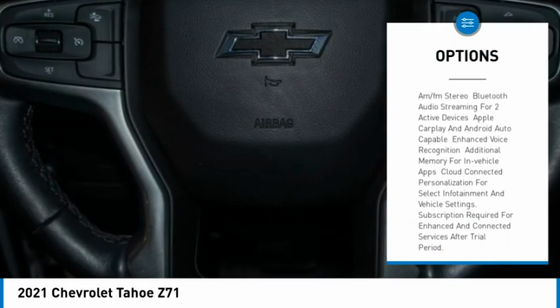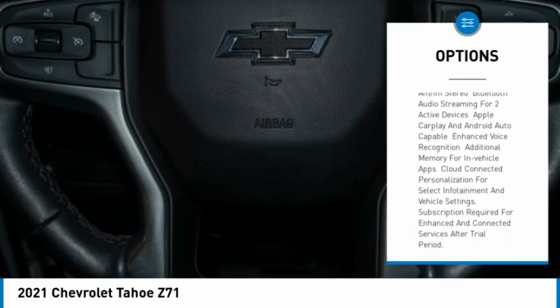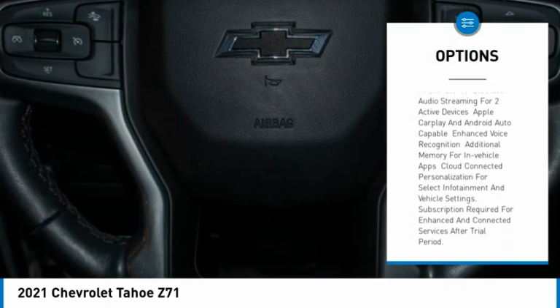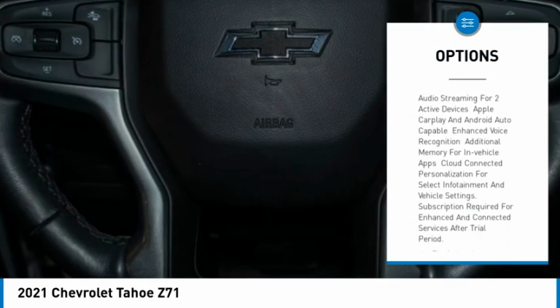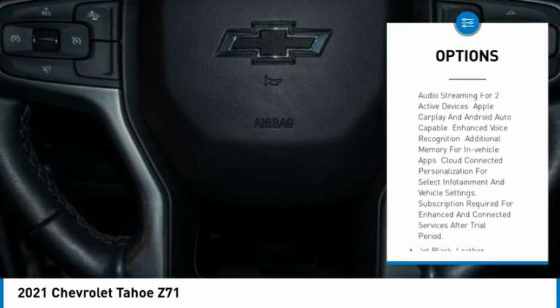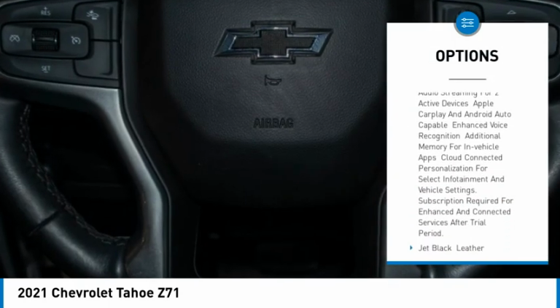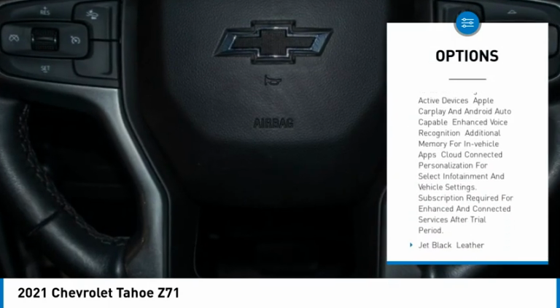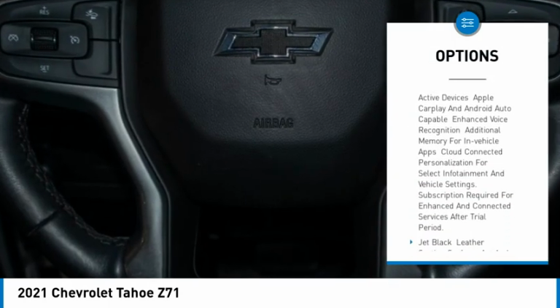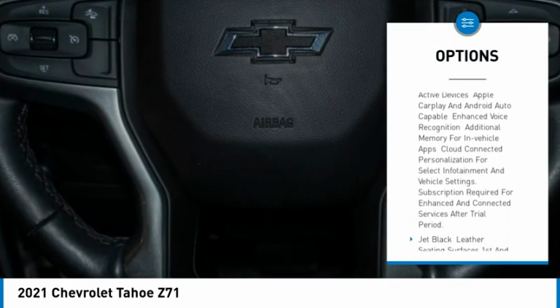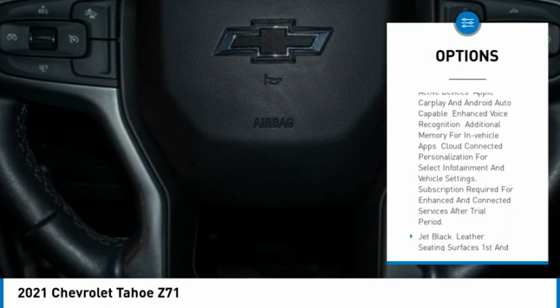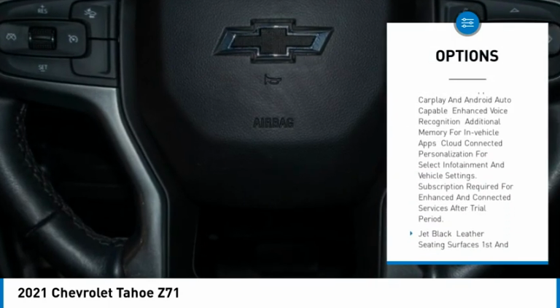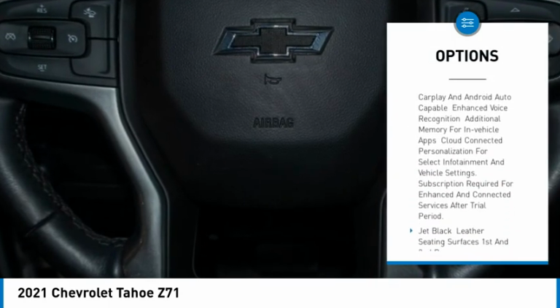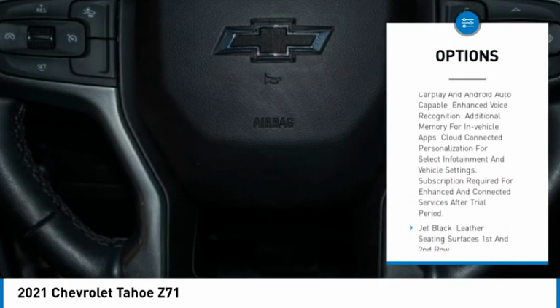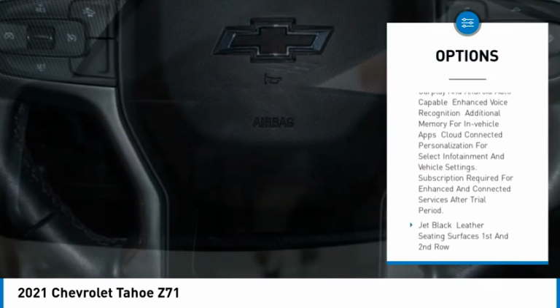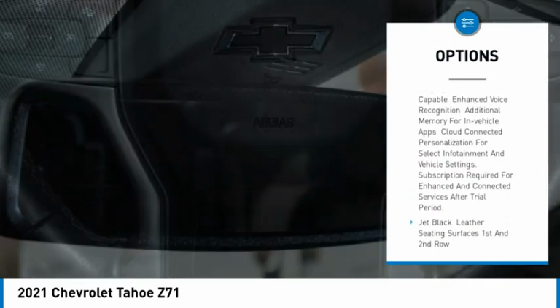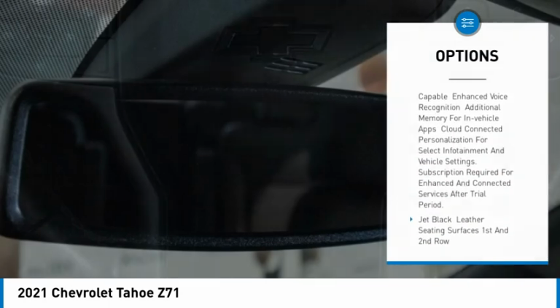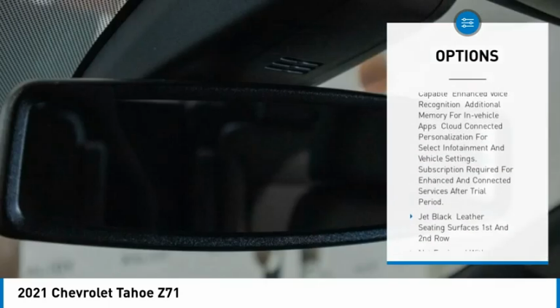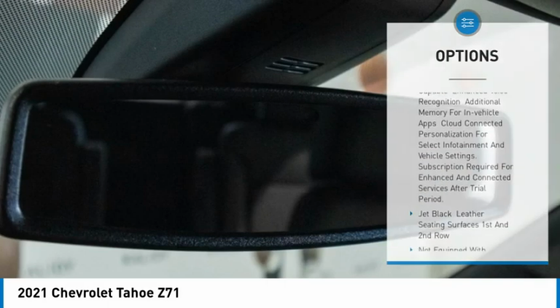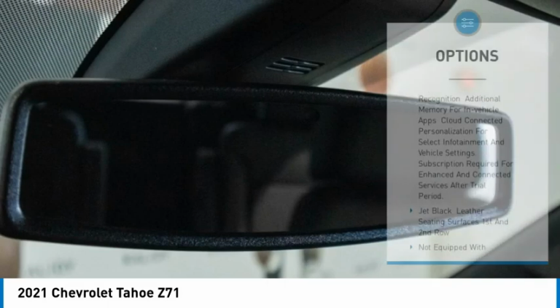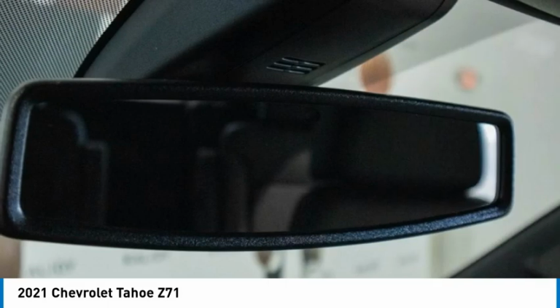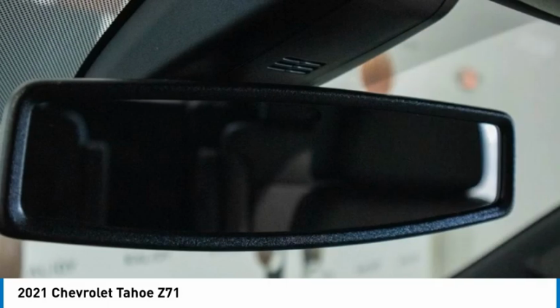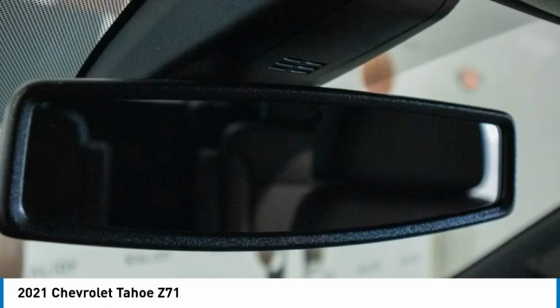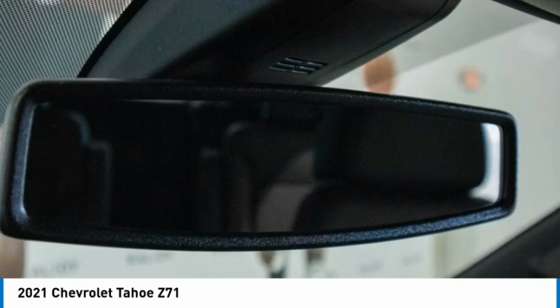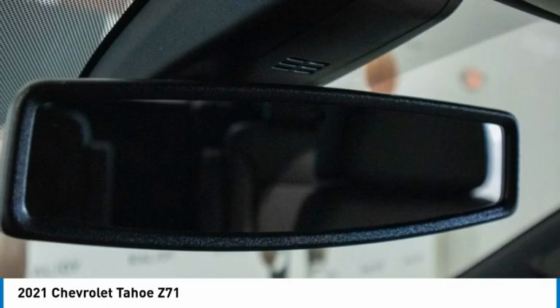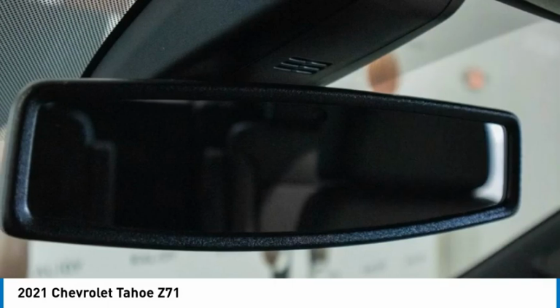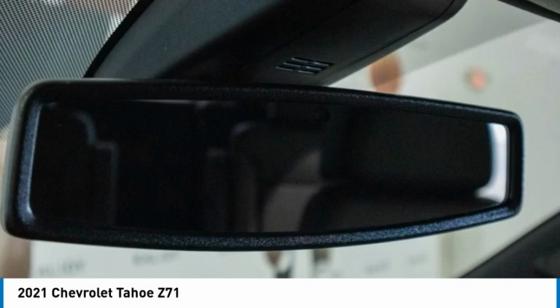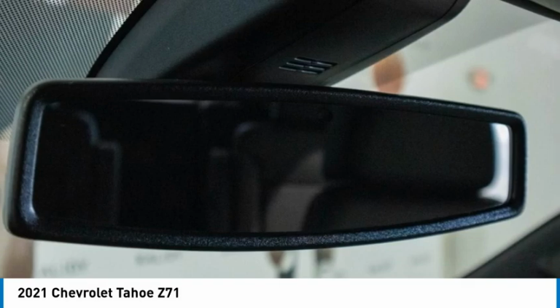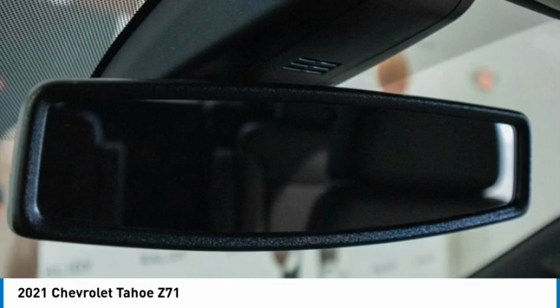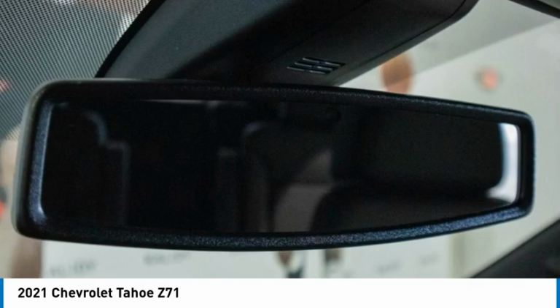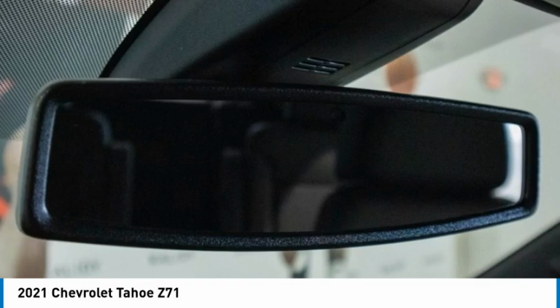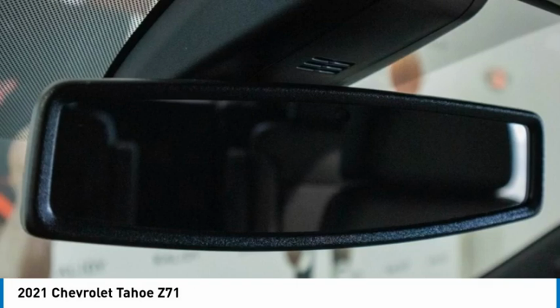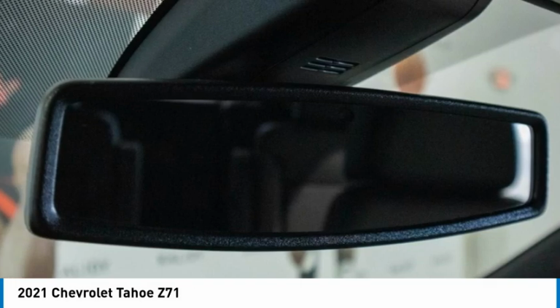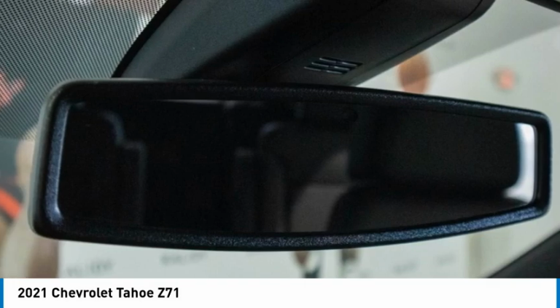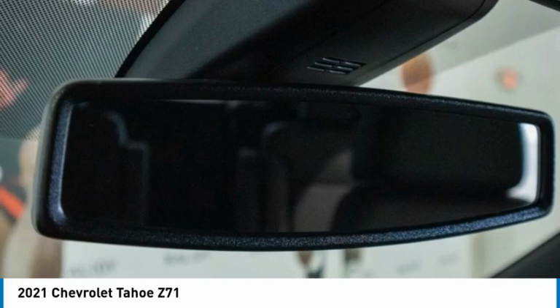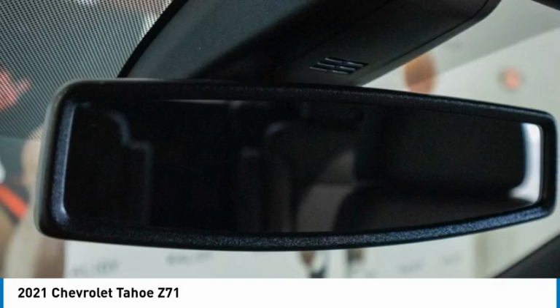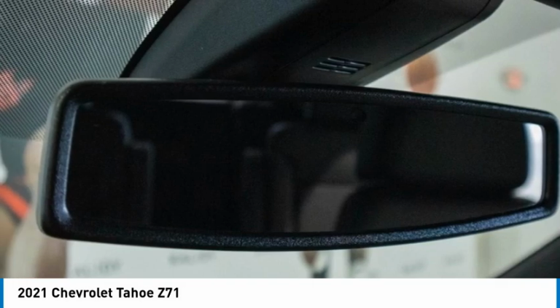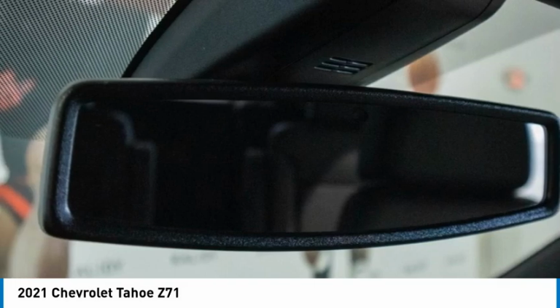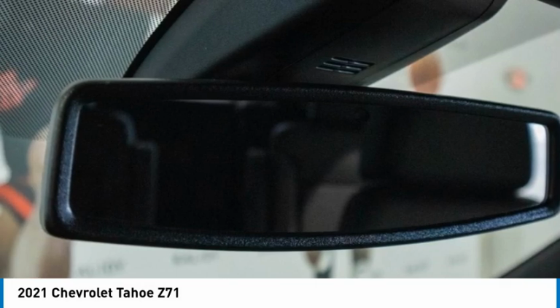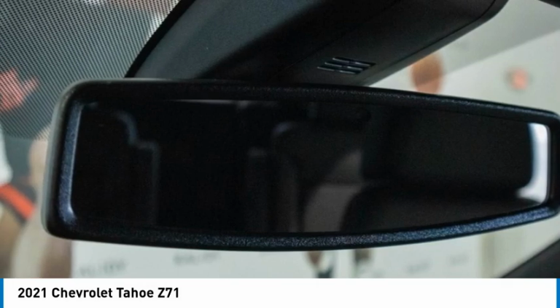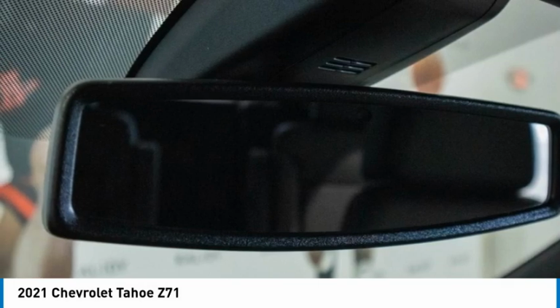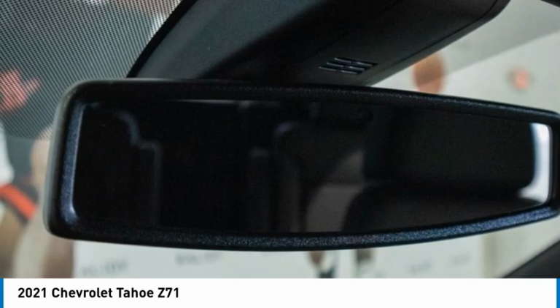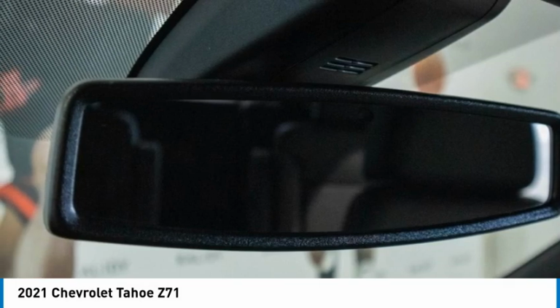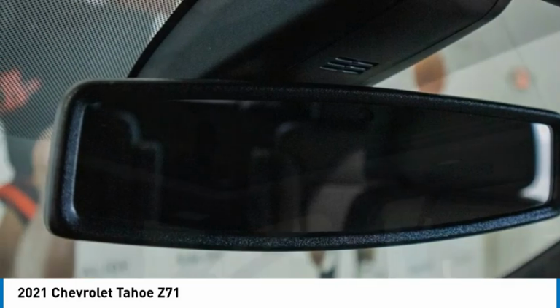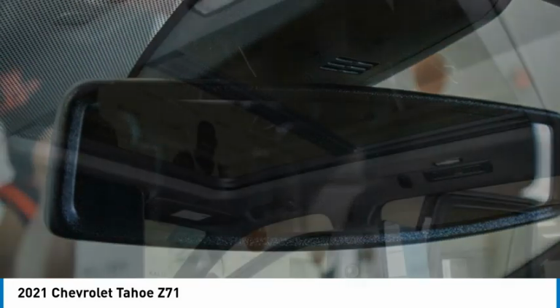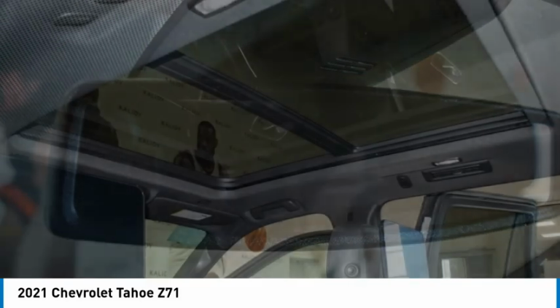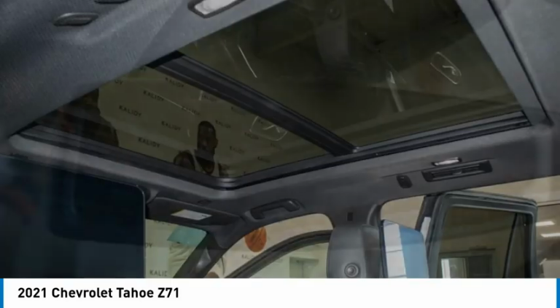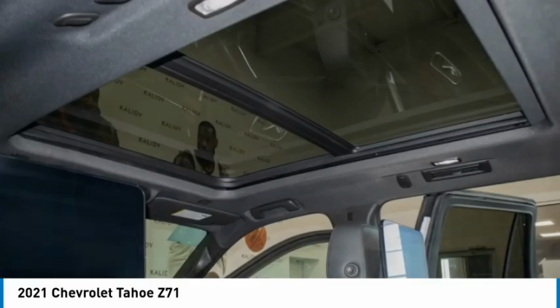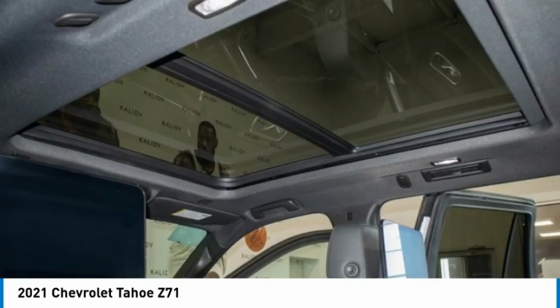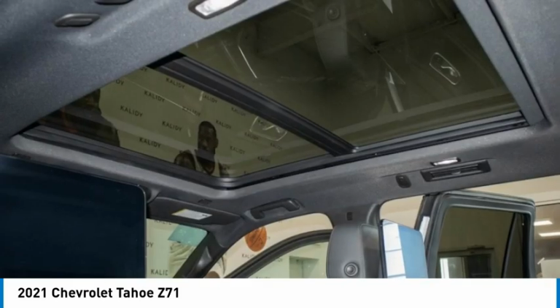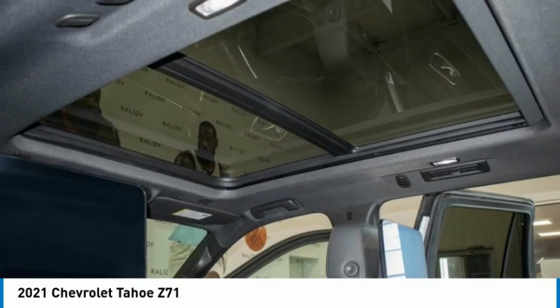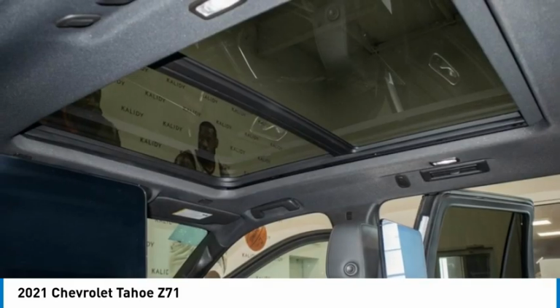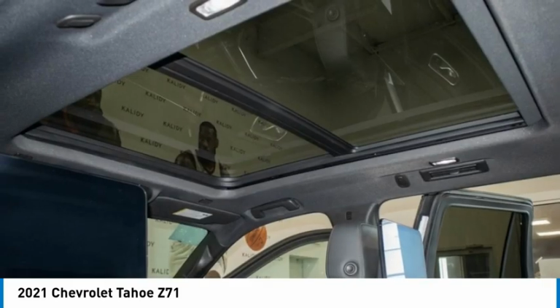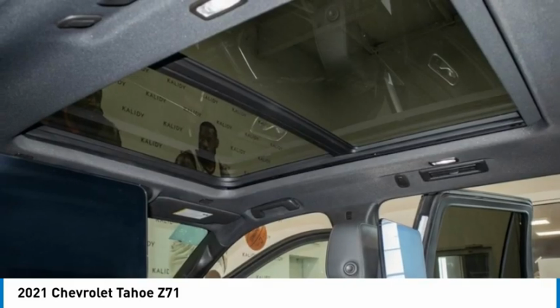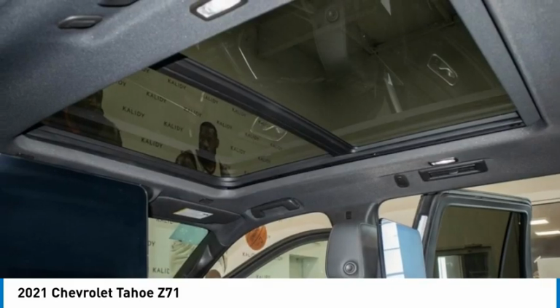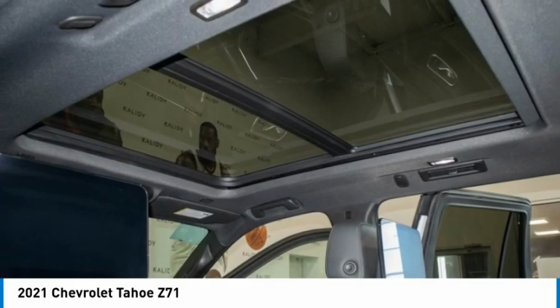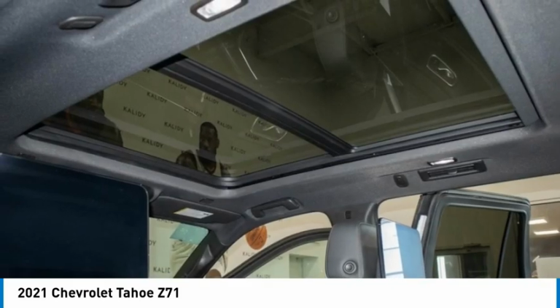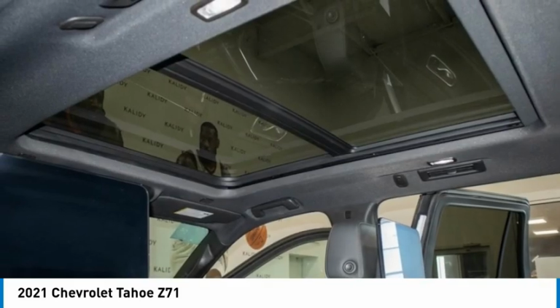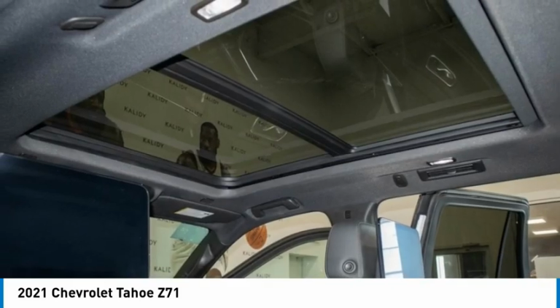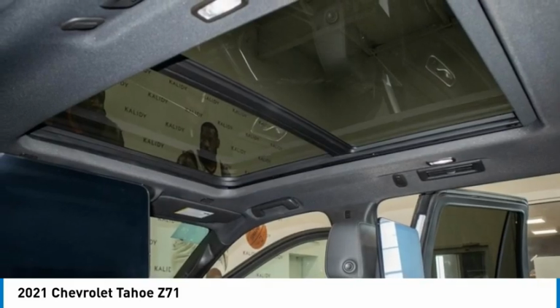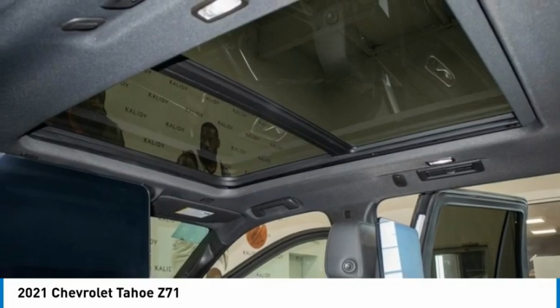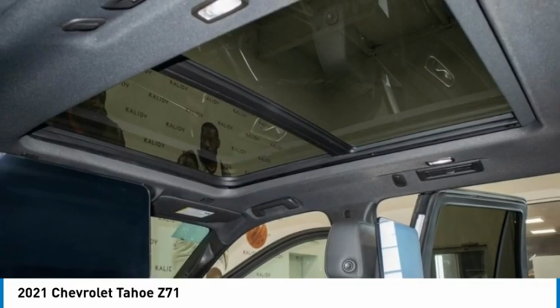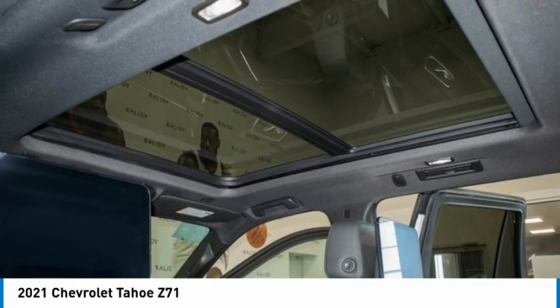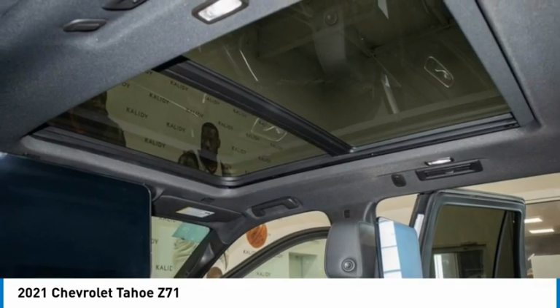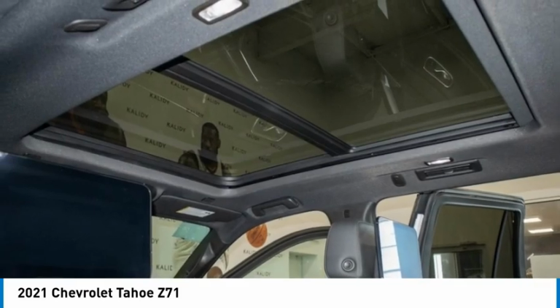Power liftgate, brake assist, stability control, tire pressure monitor. Come see the car for yourself.